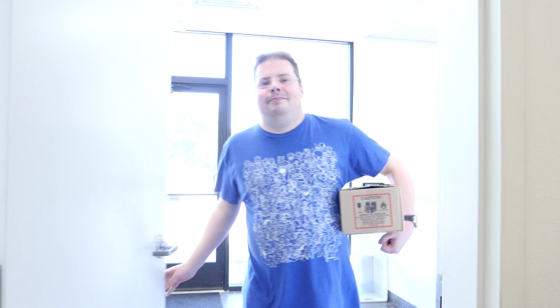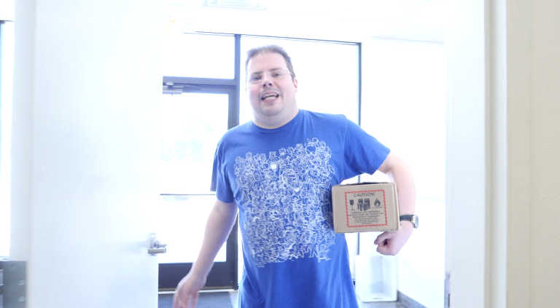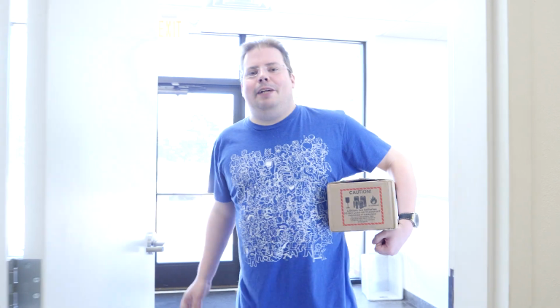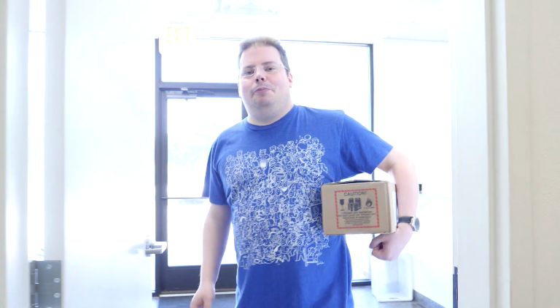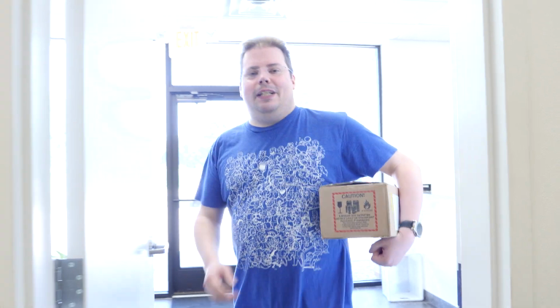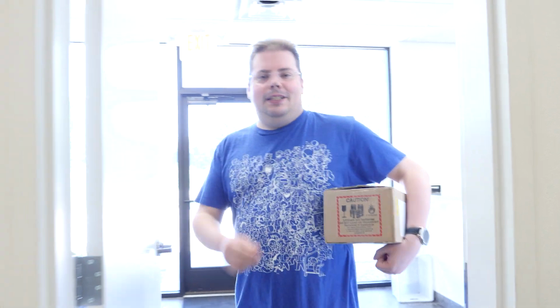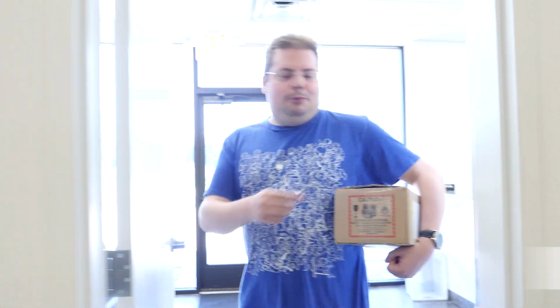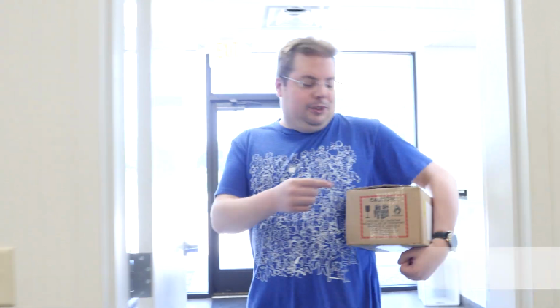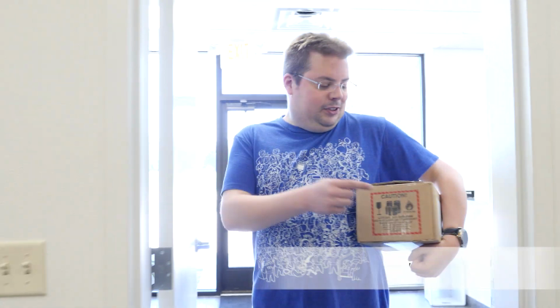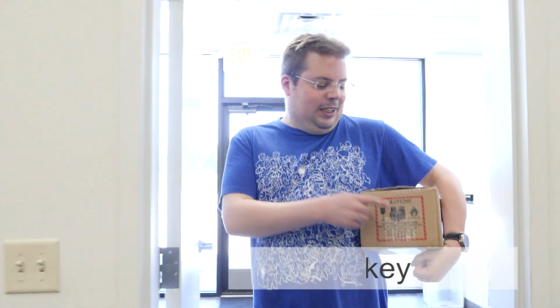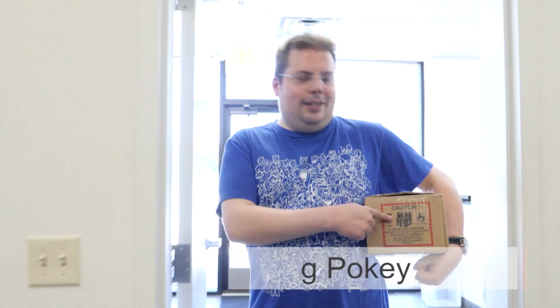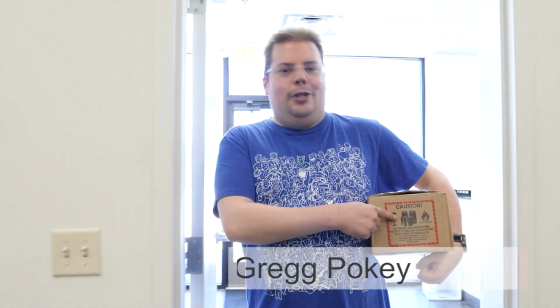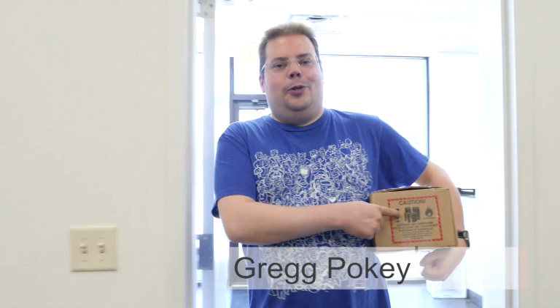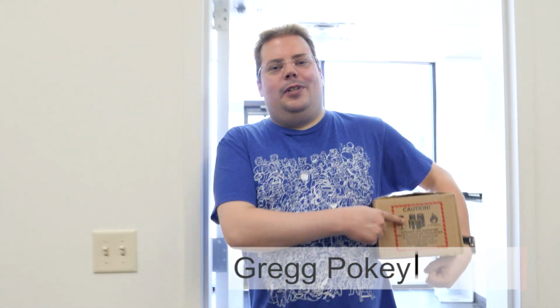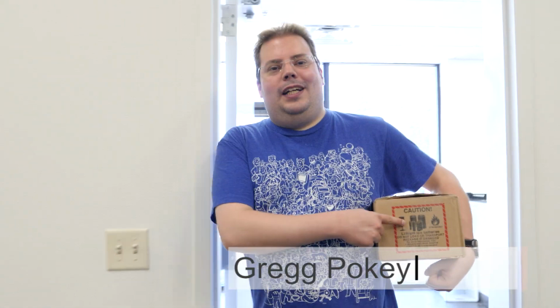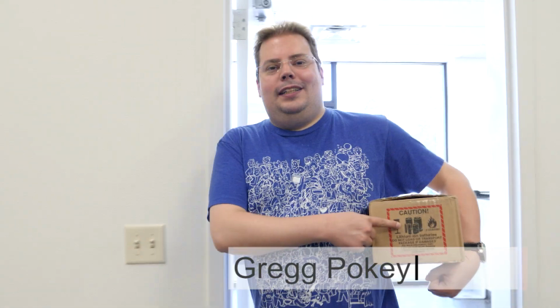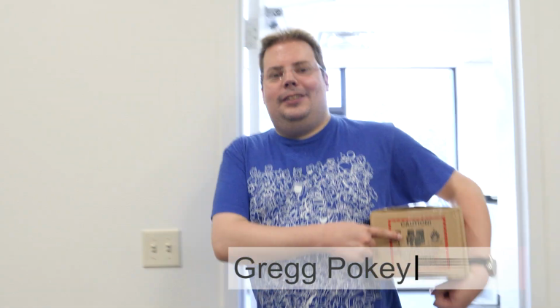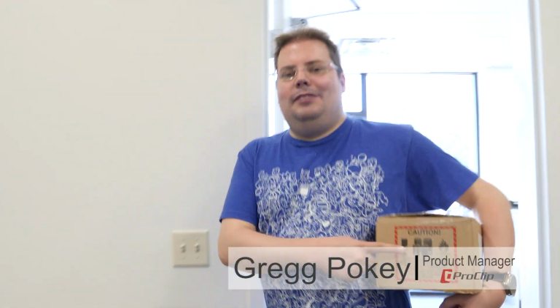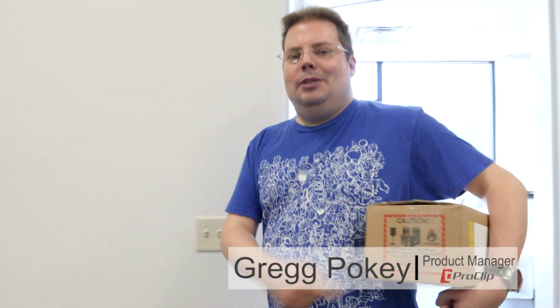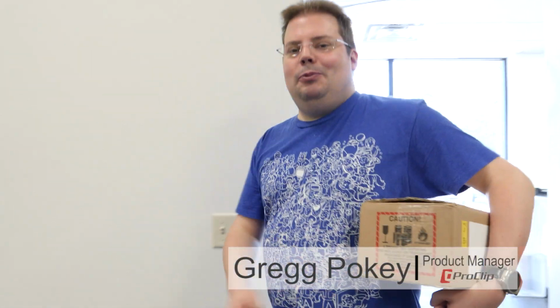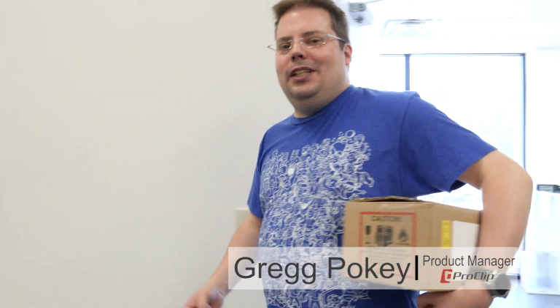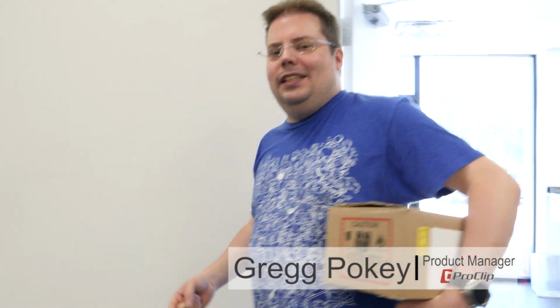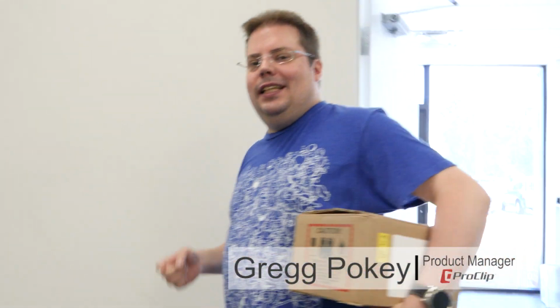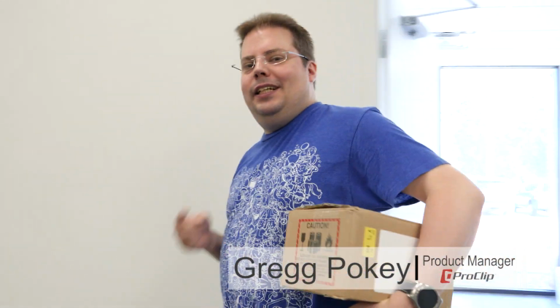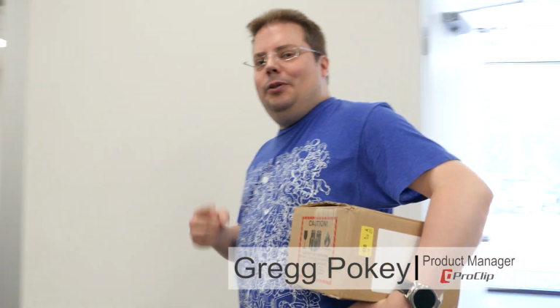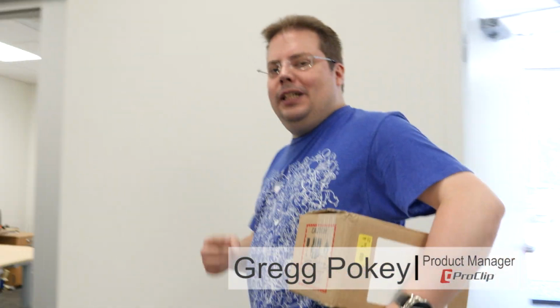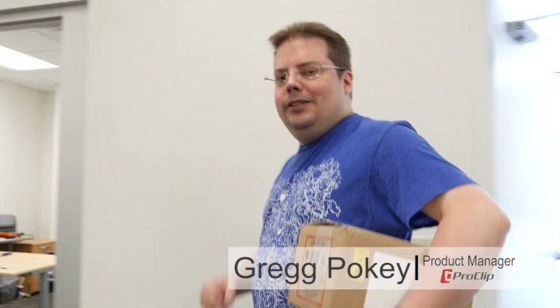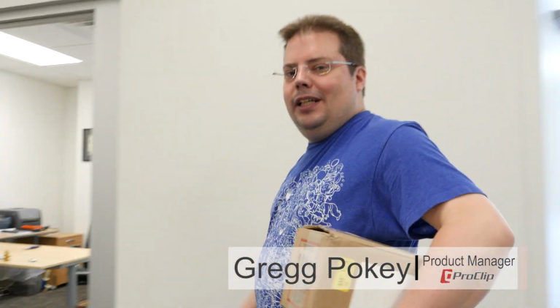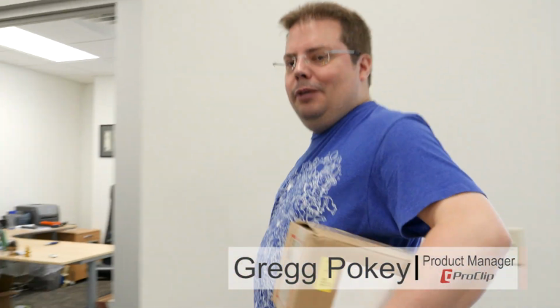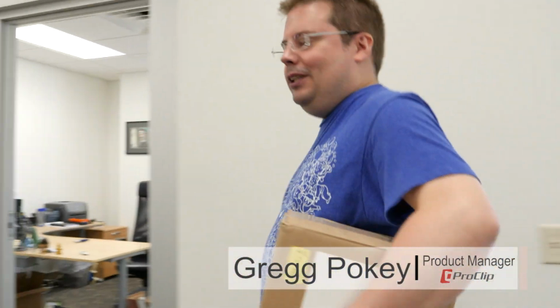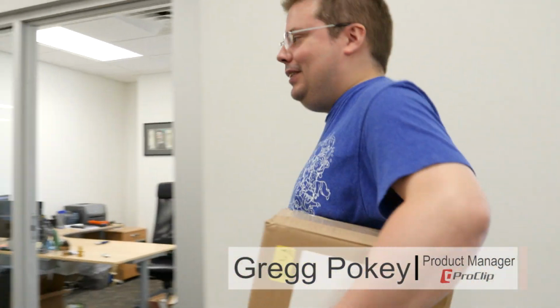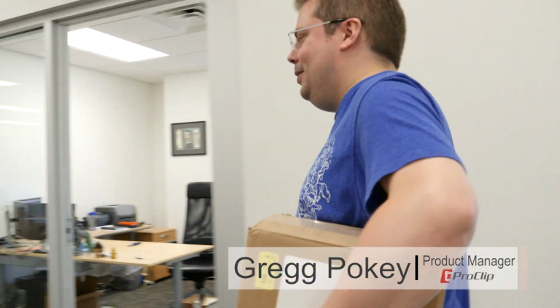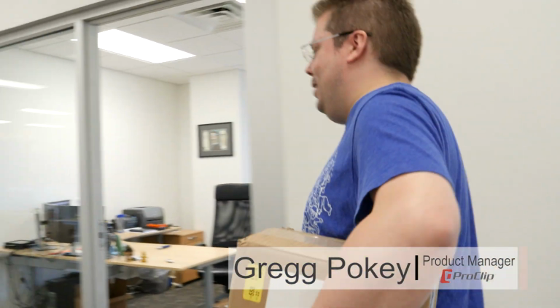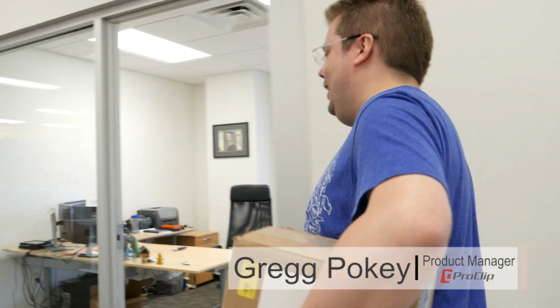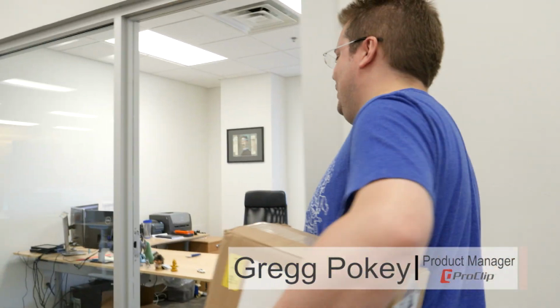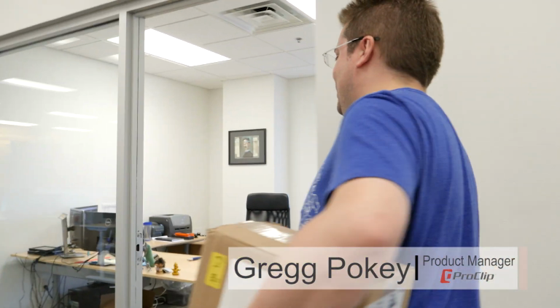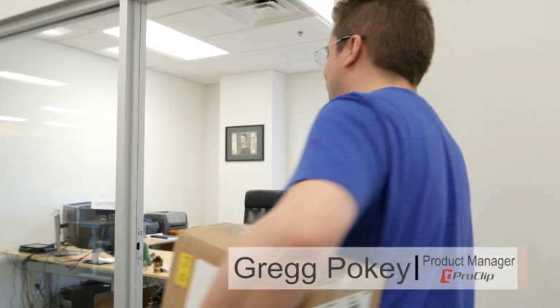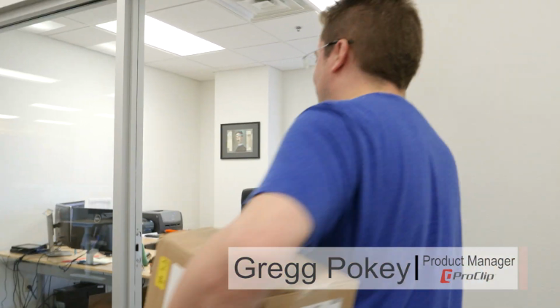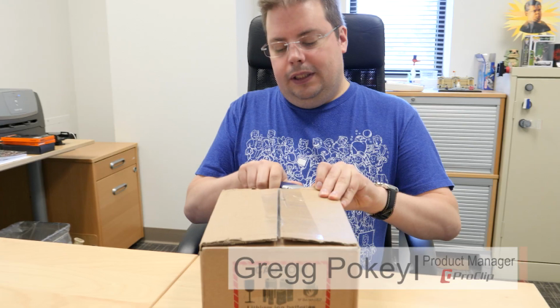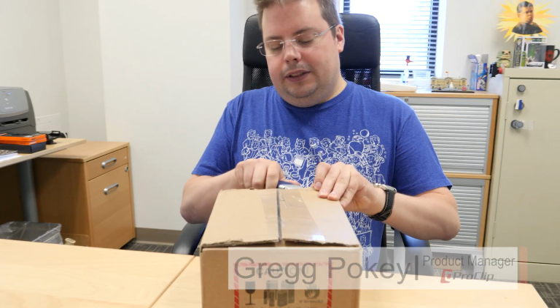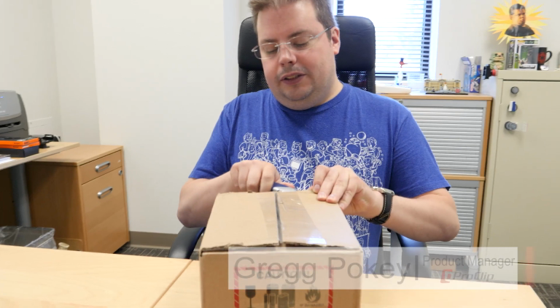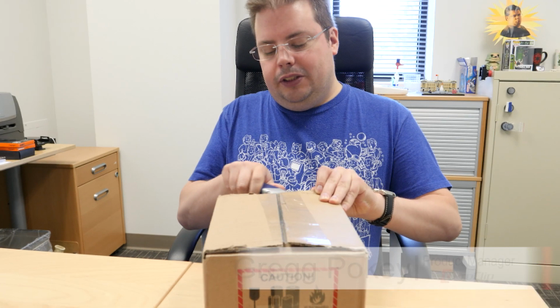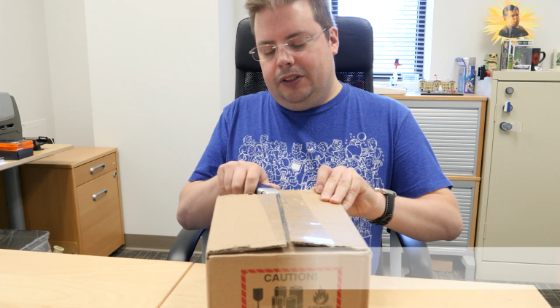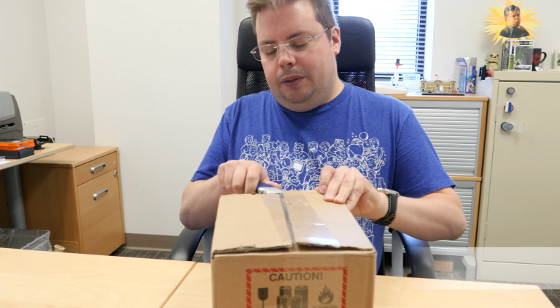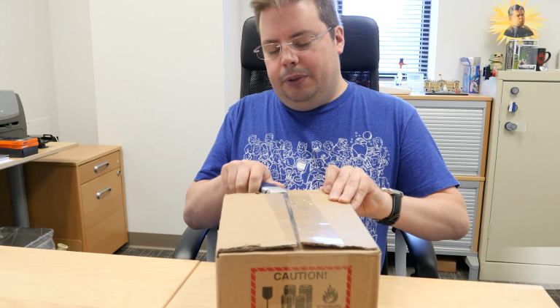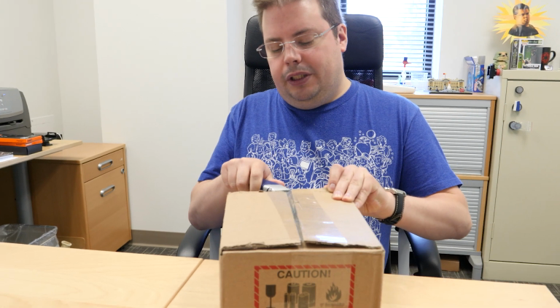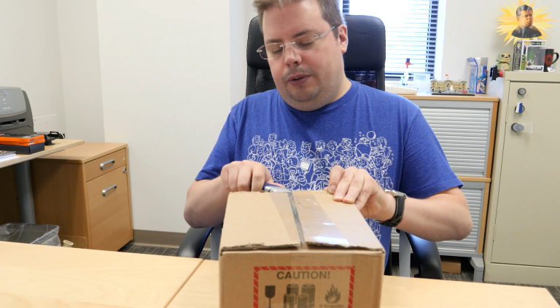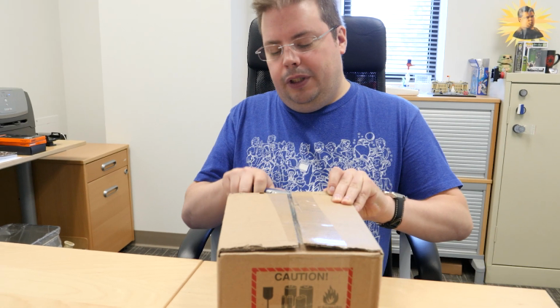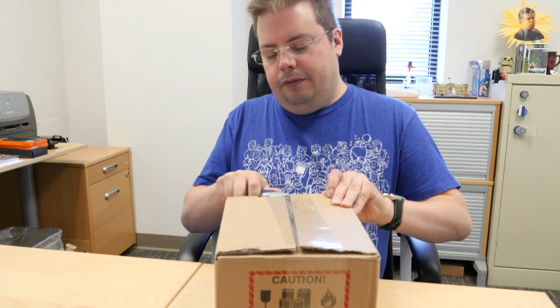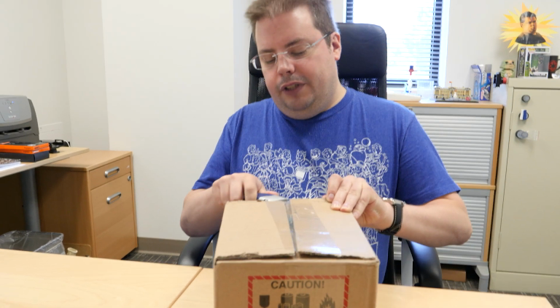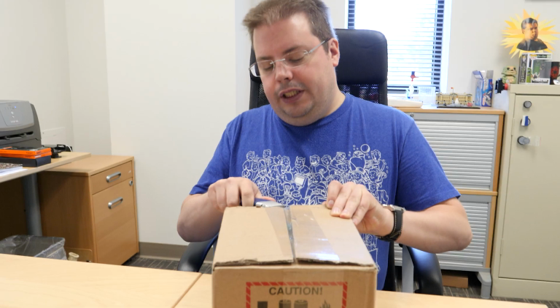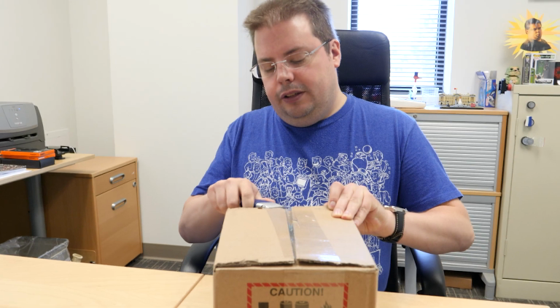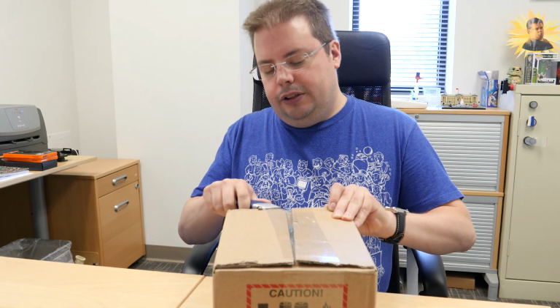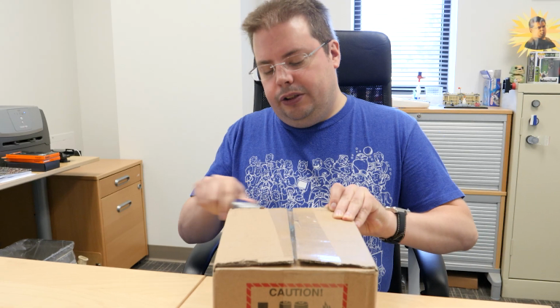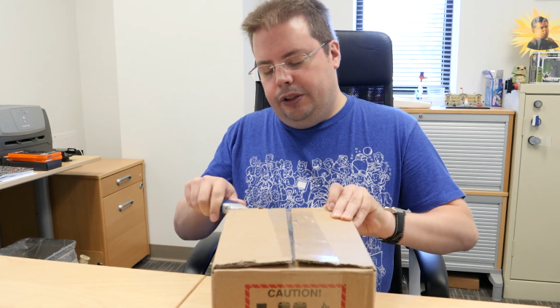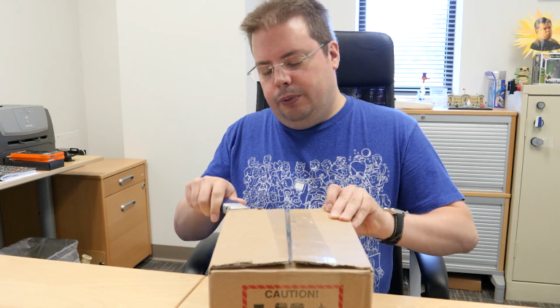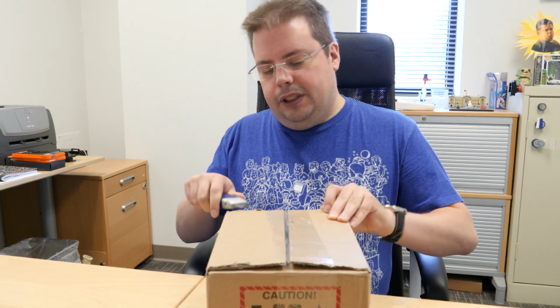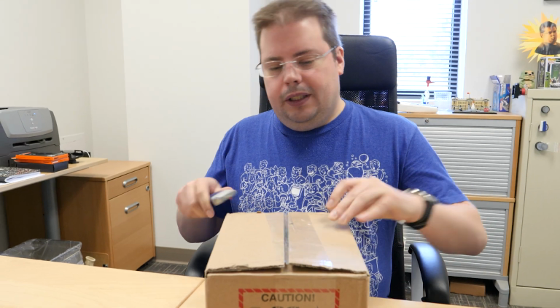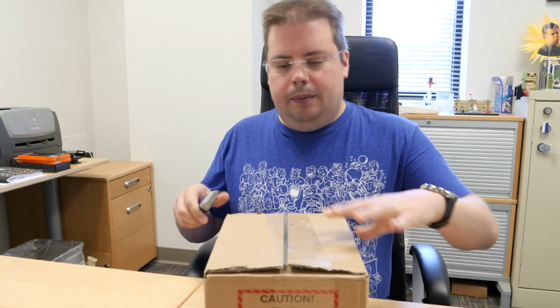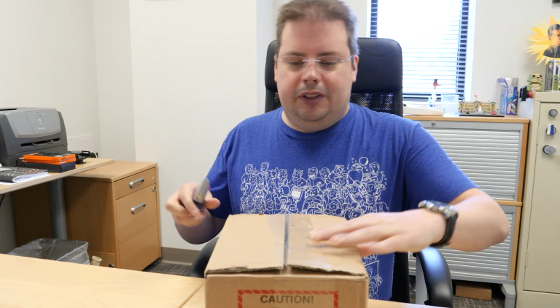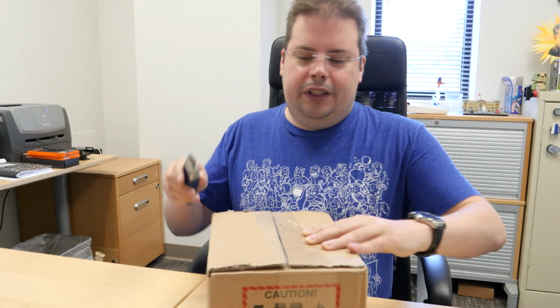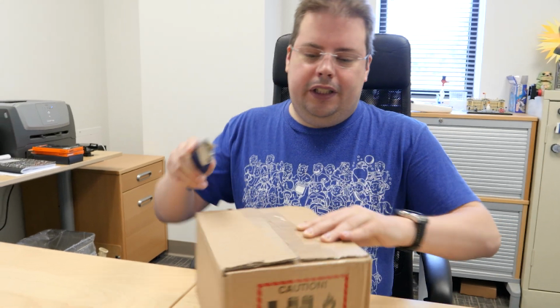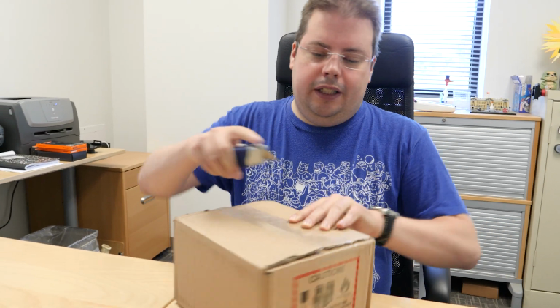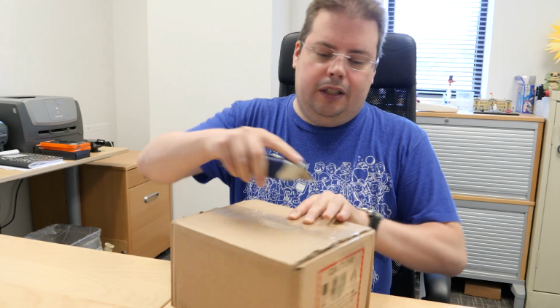Hey everybody, we just got our Note 9 delivered. We're gonna take a quick look at what's in the box — this is just gonna be a quick video to show you what comes in there.